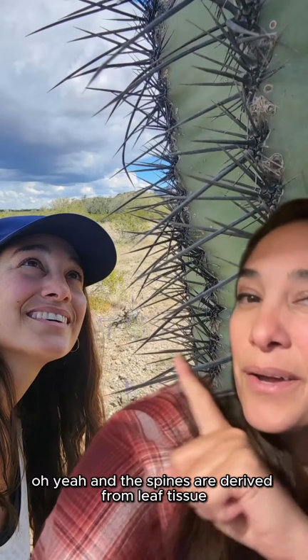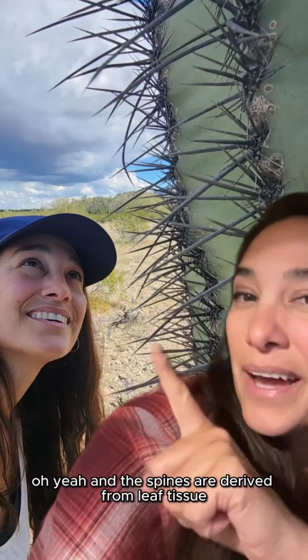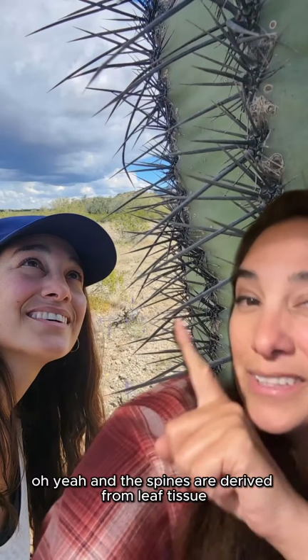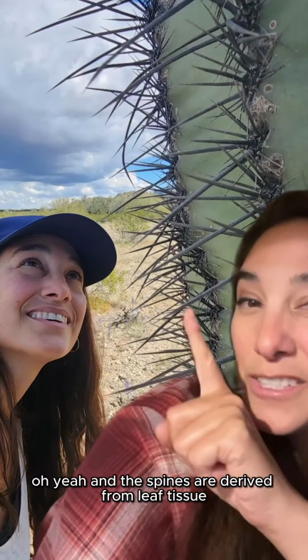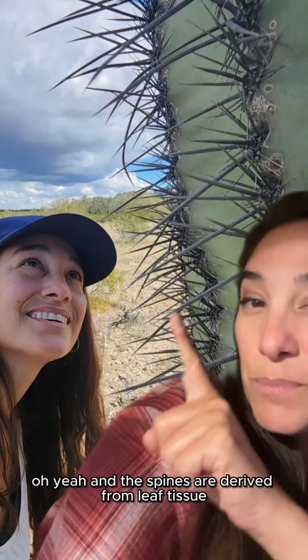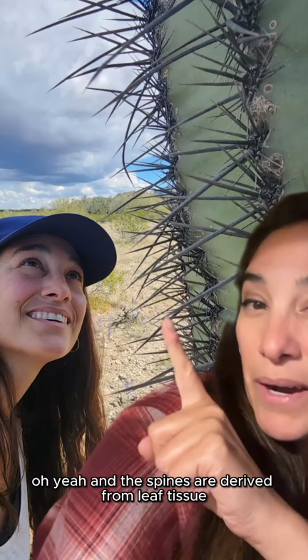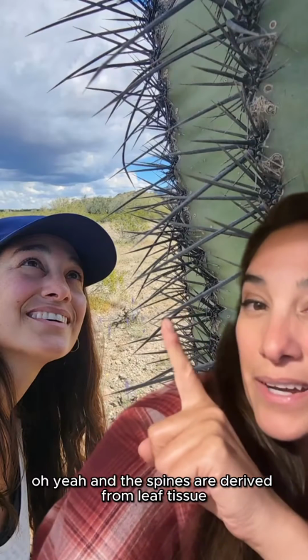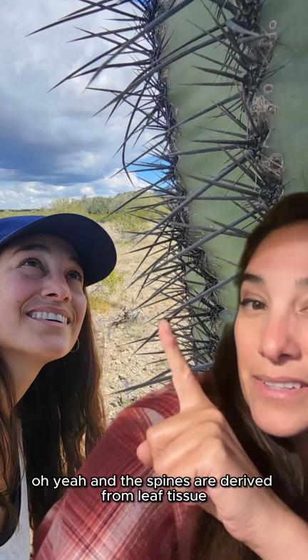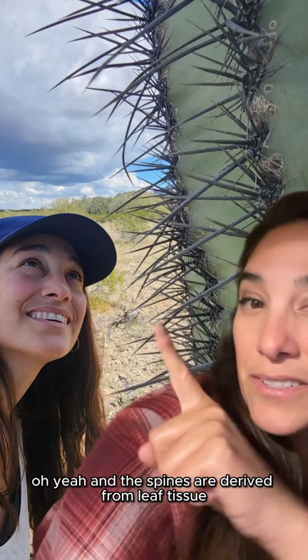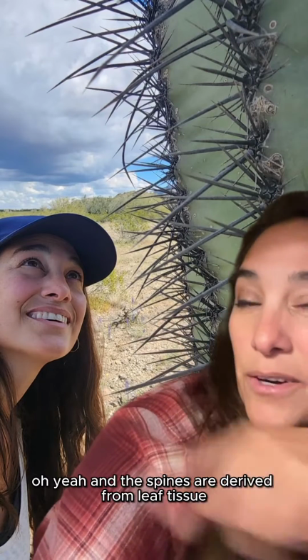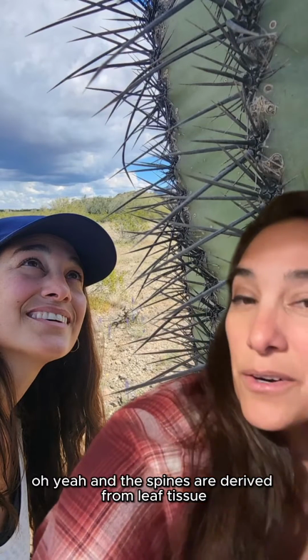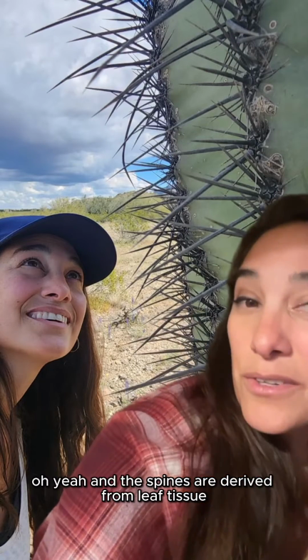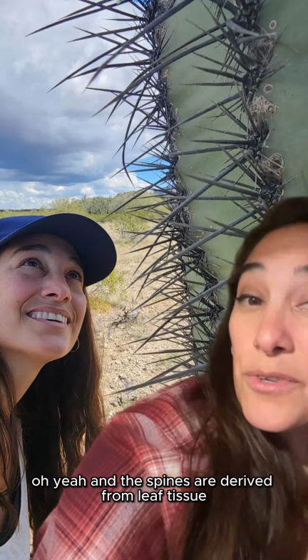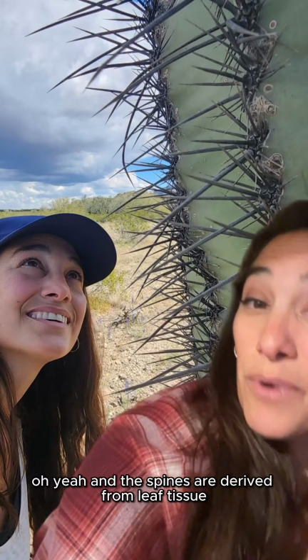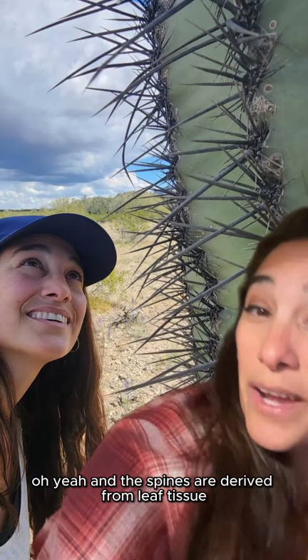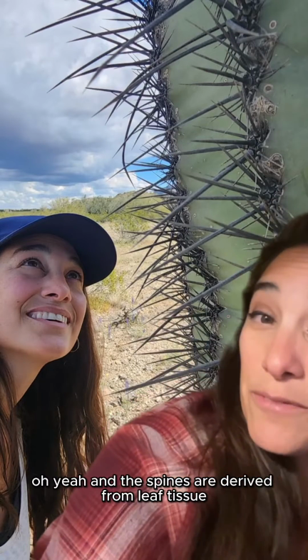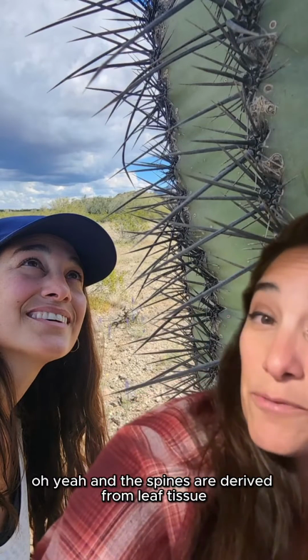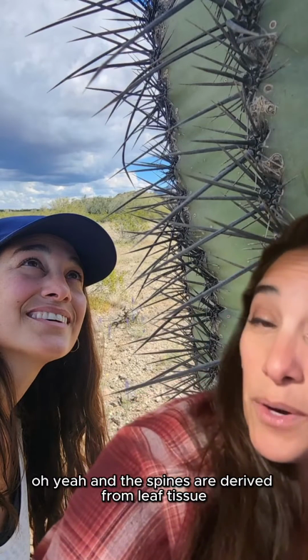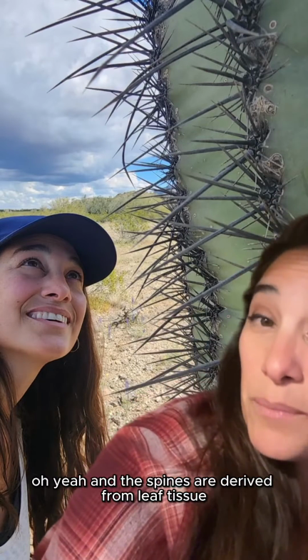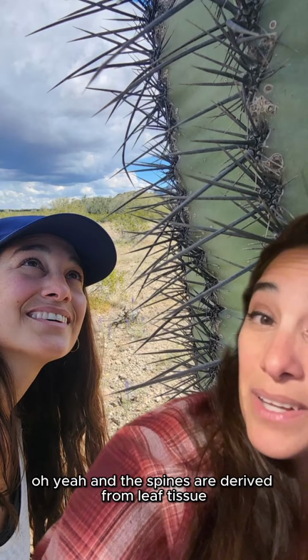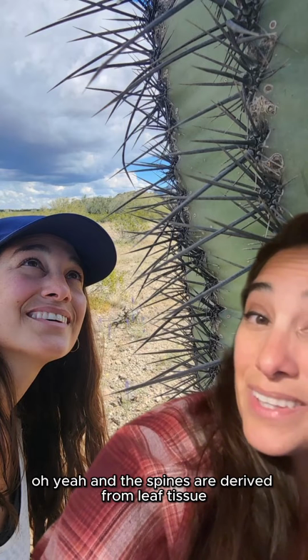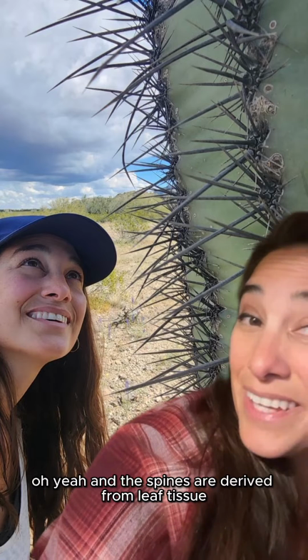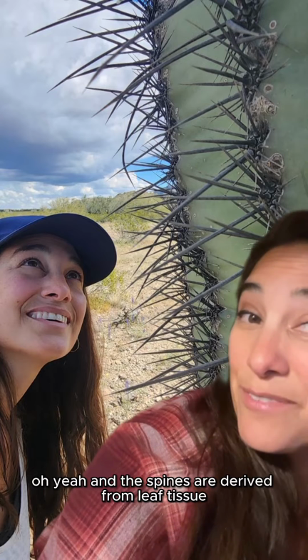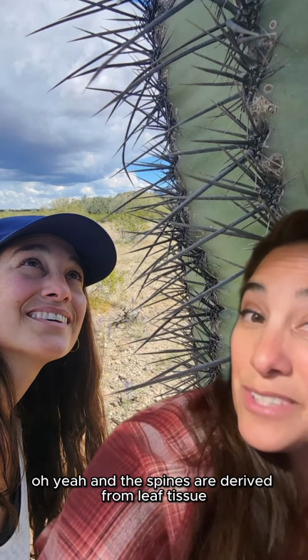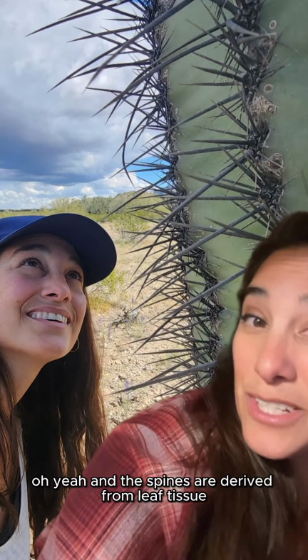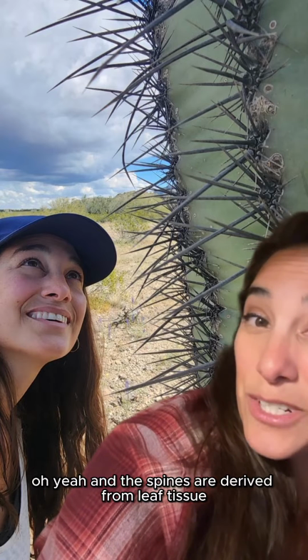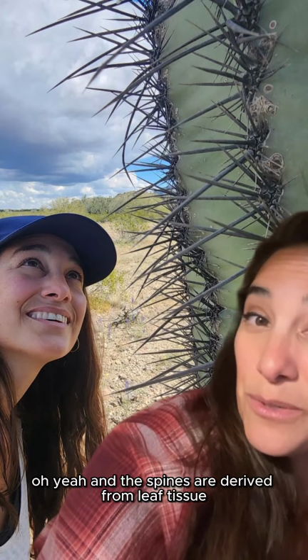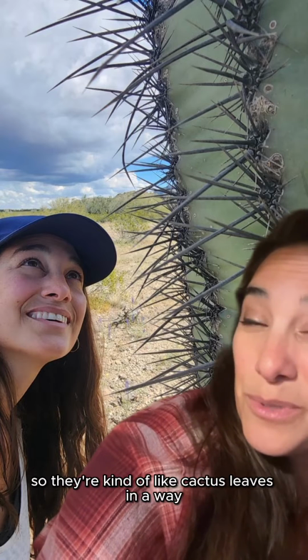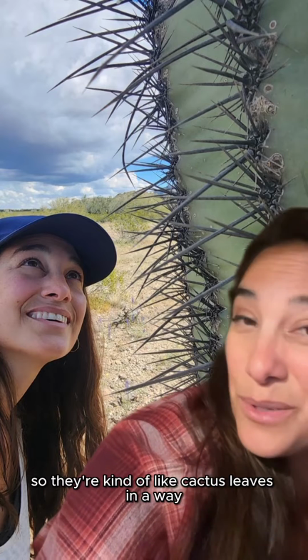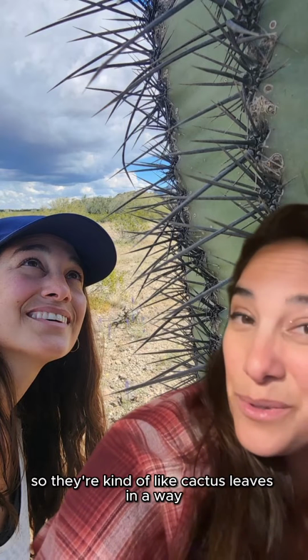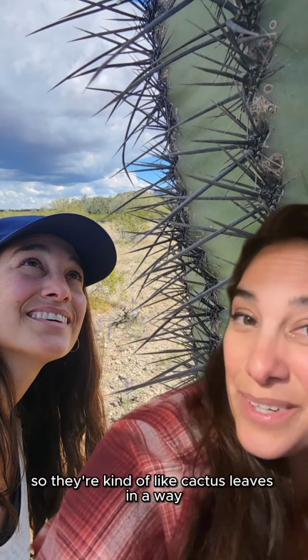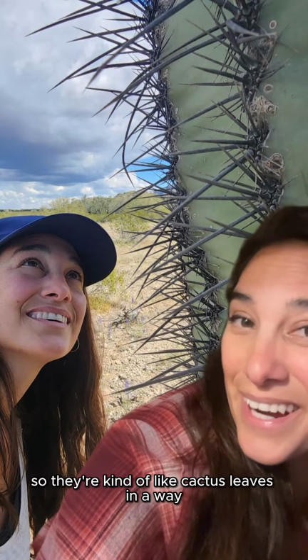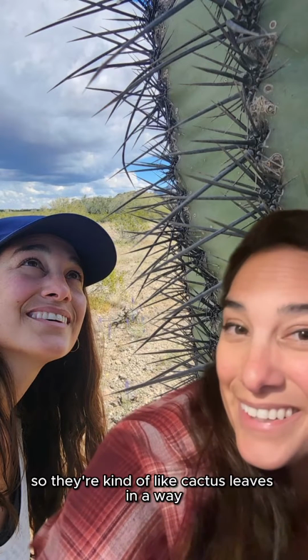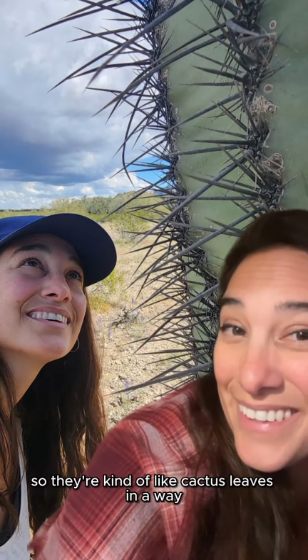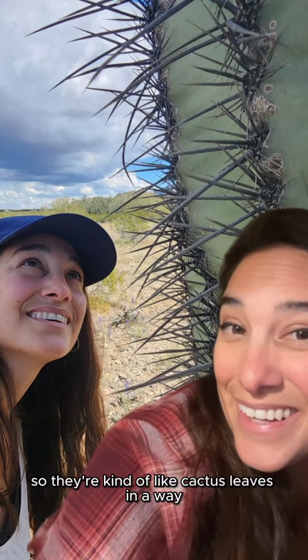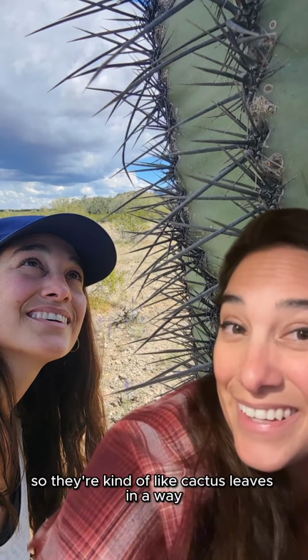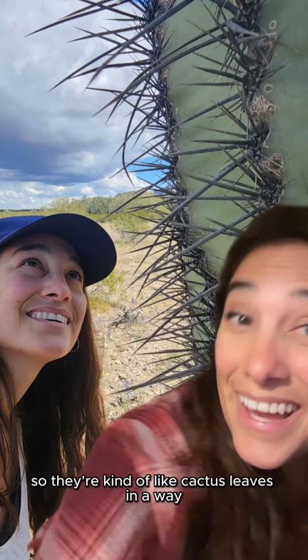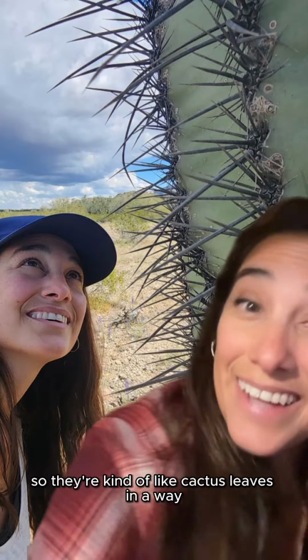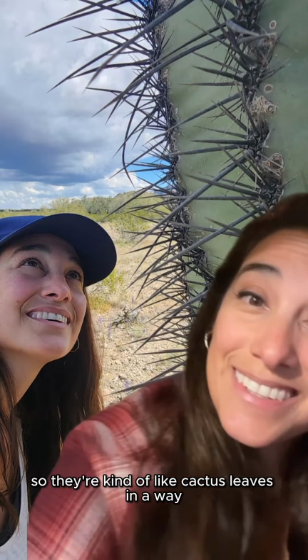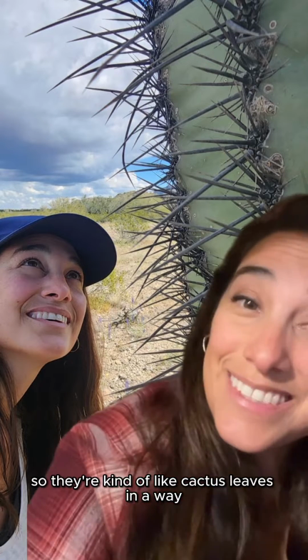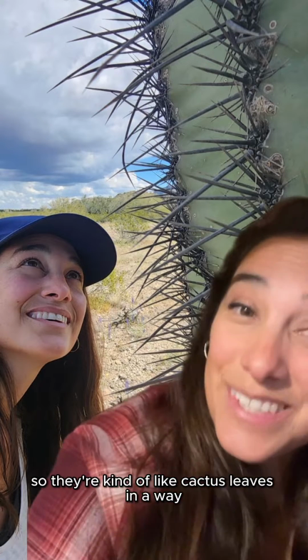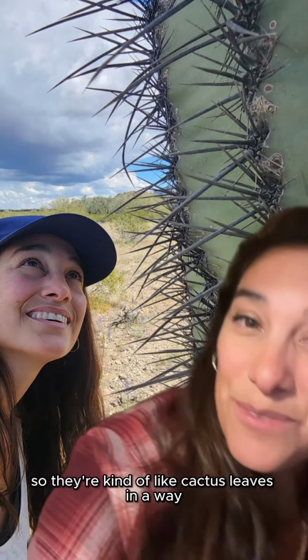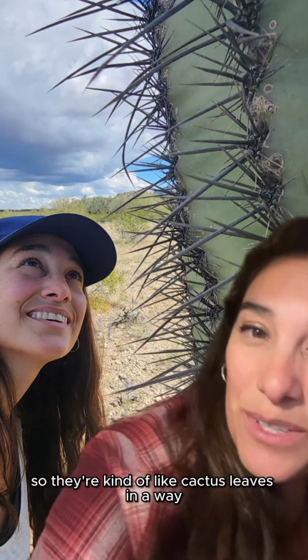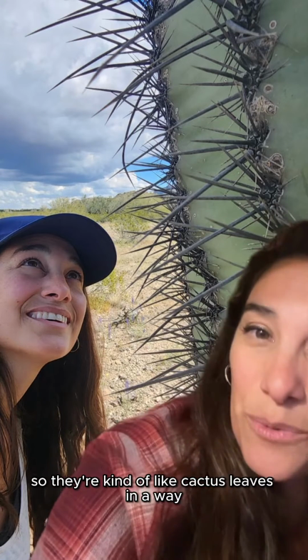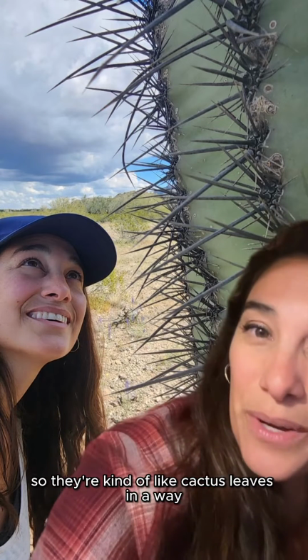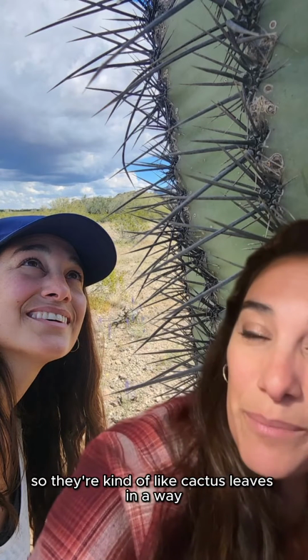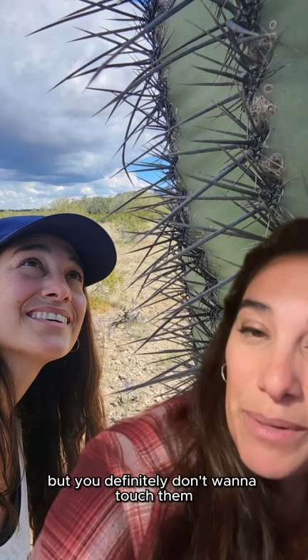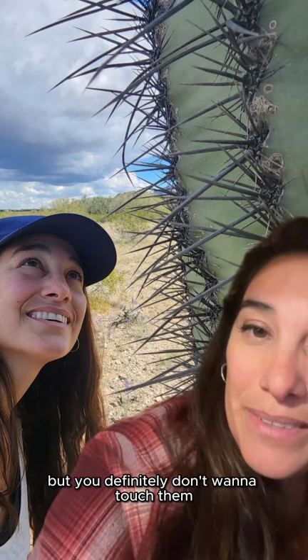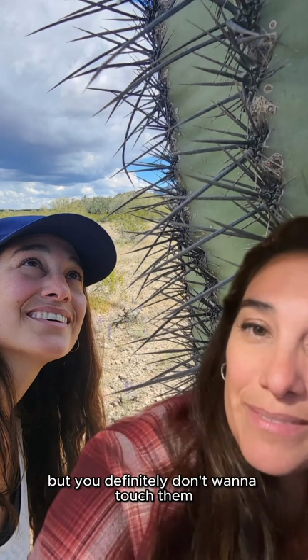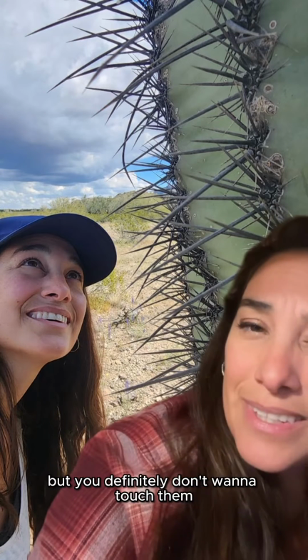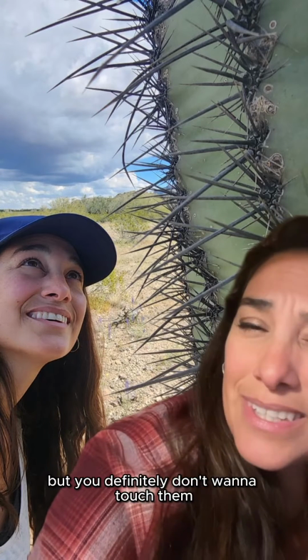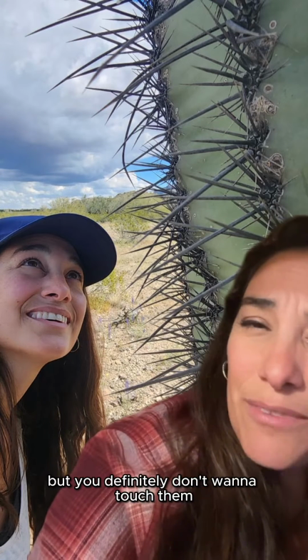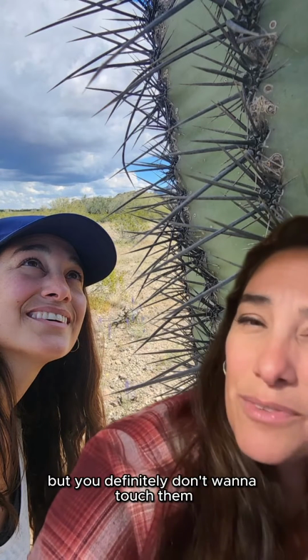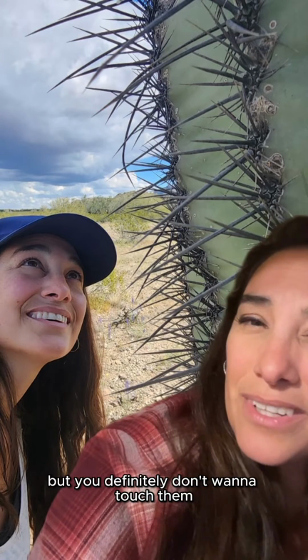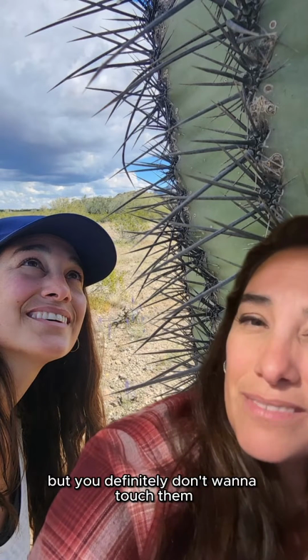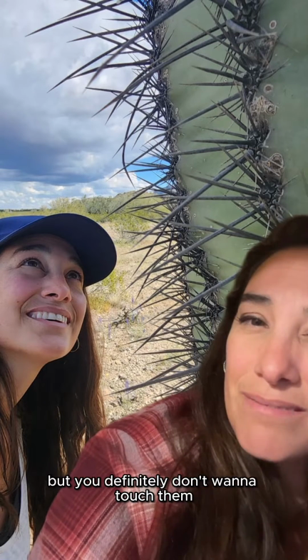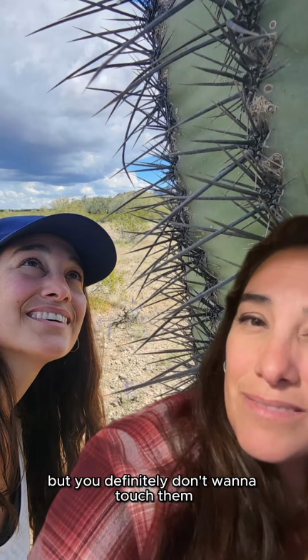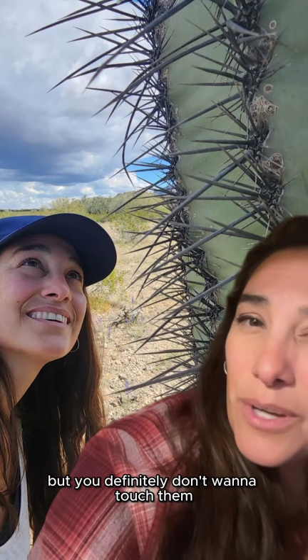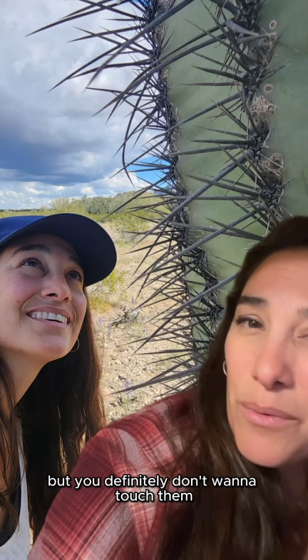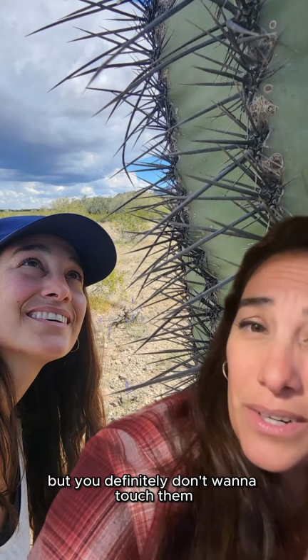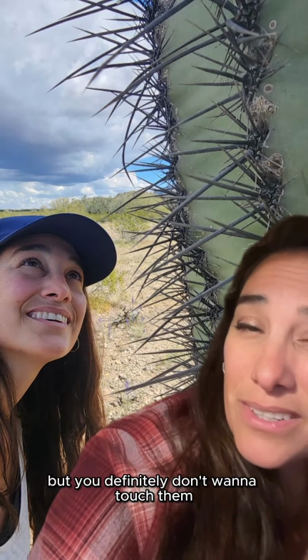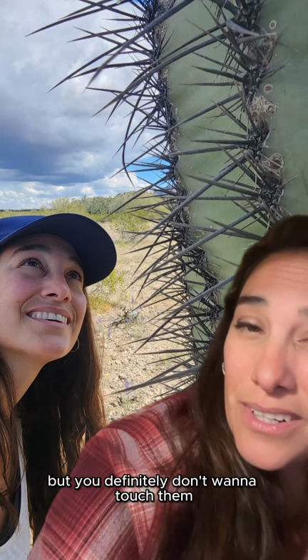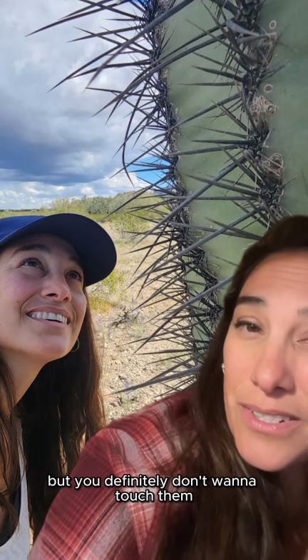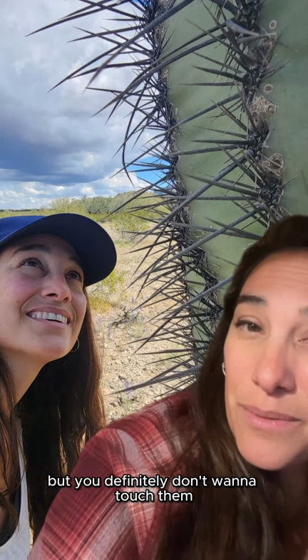Oh yeah, and spines are derived from leaf tissue, so they're kind of like cactus leaves in a way, but you definitely don't want to touch them.